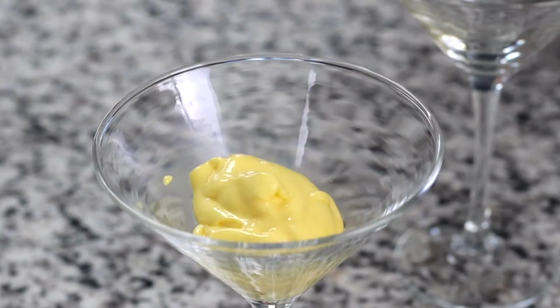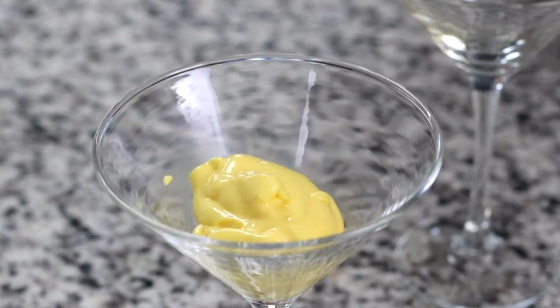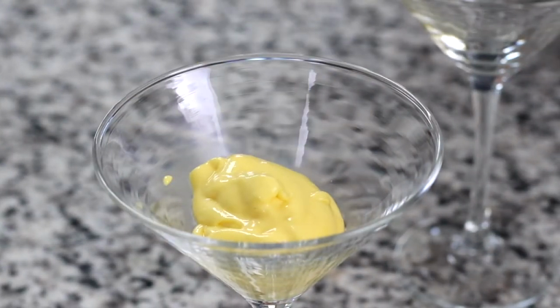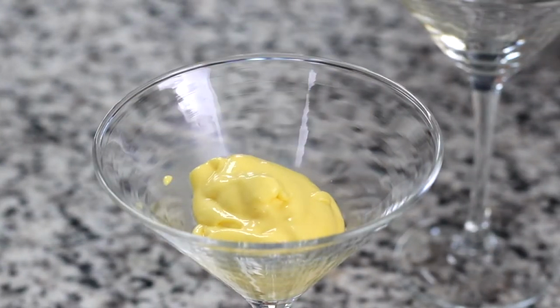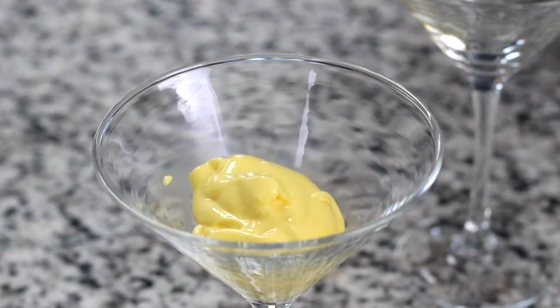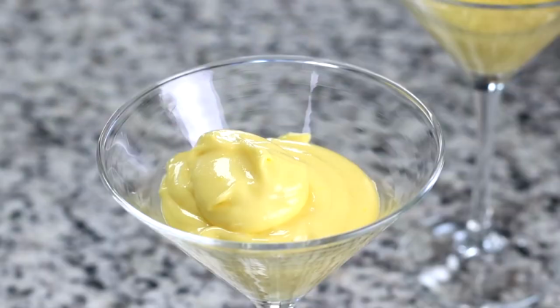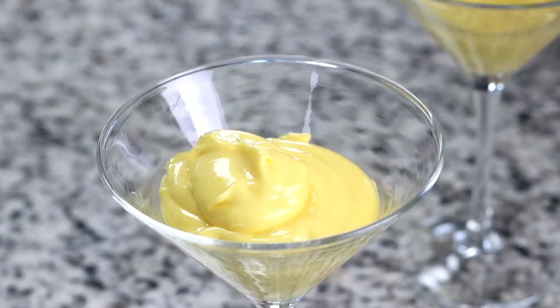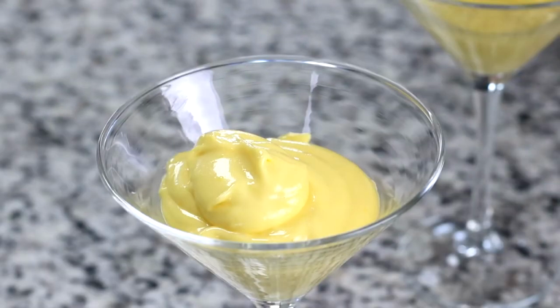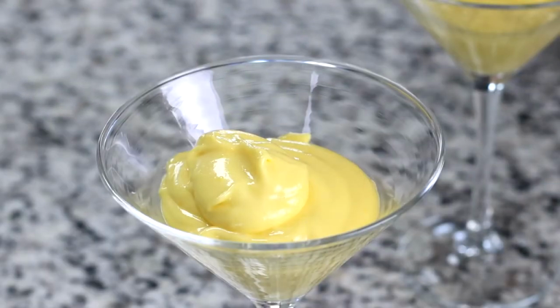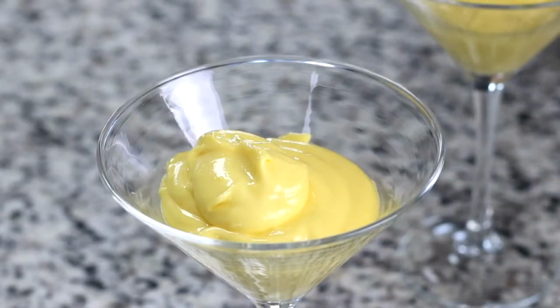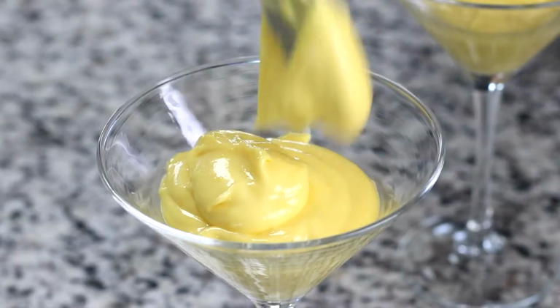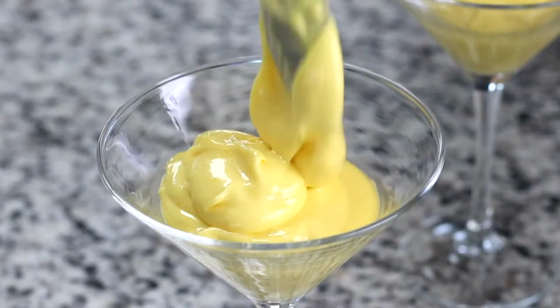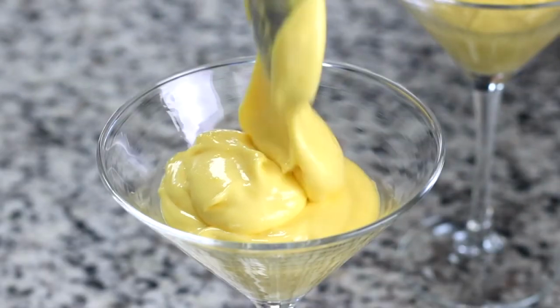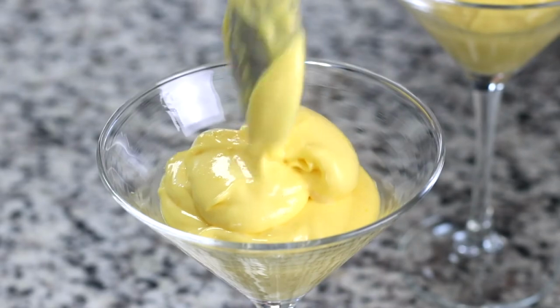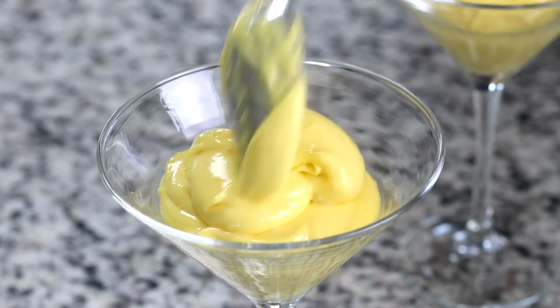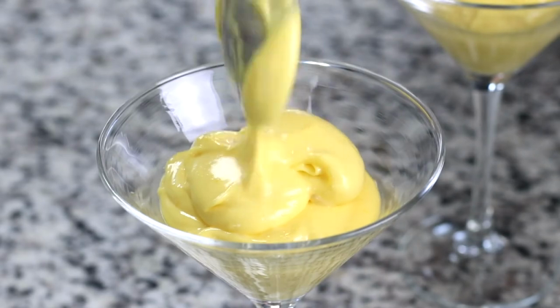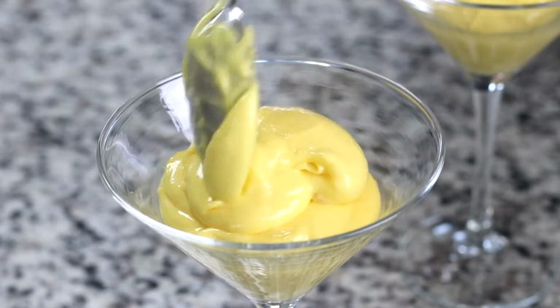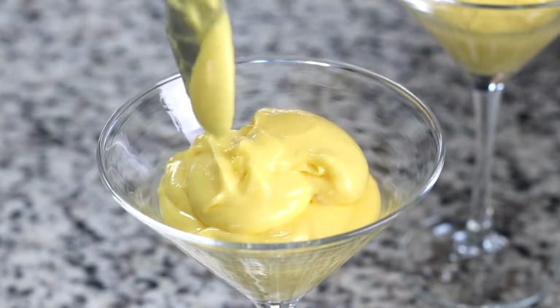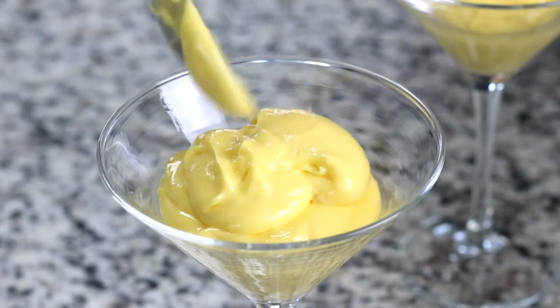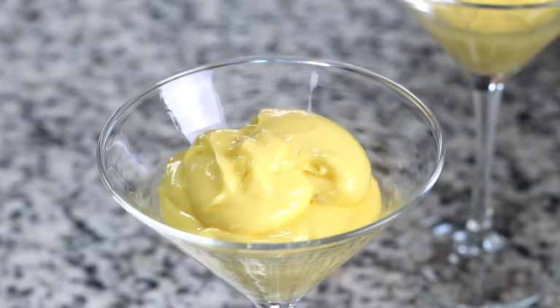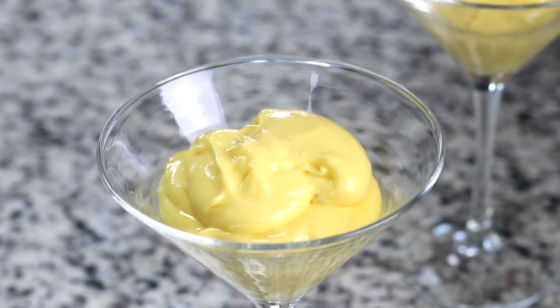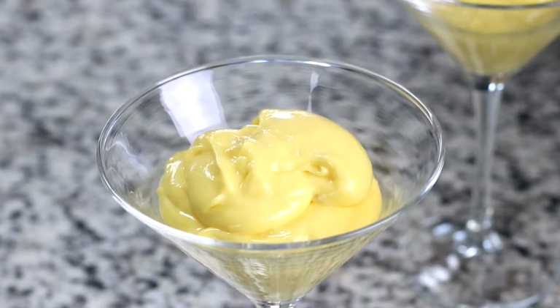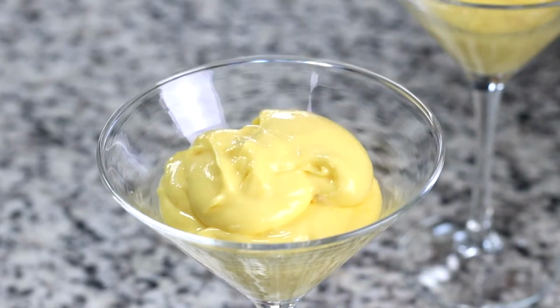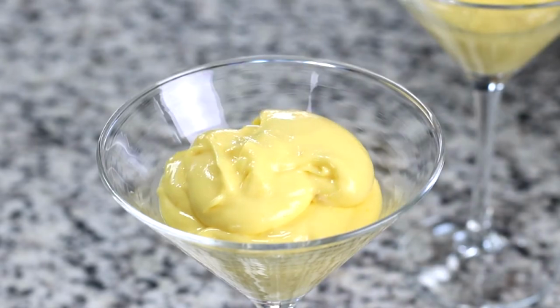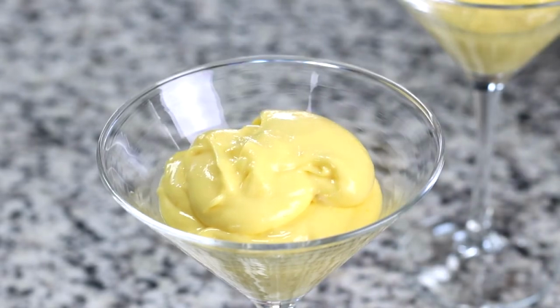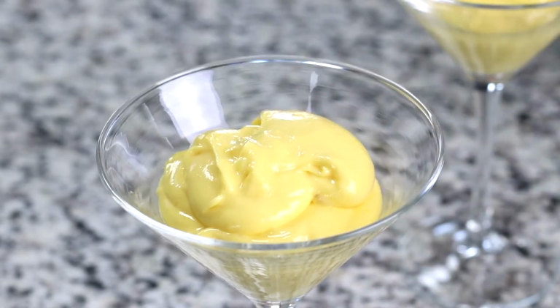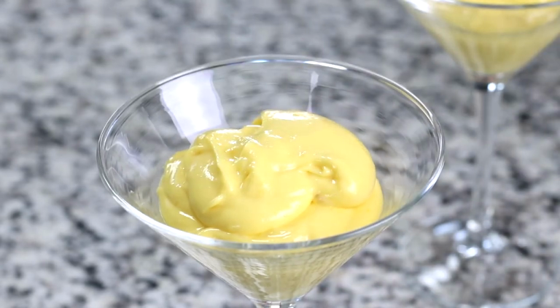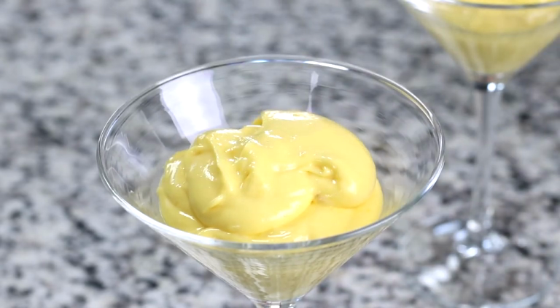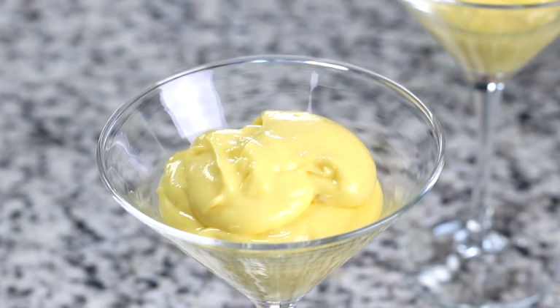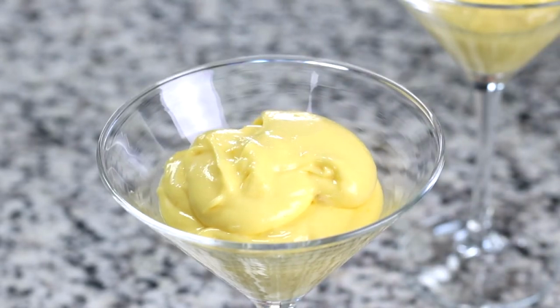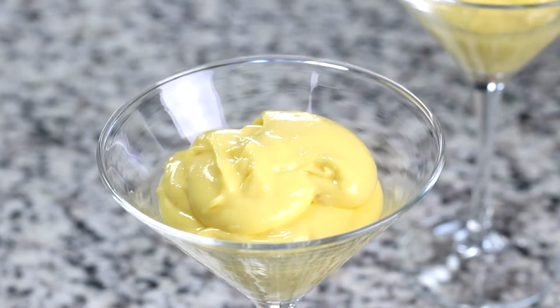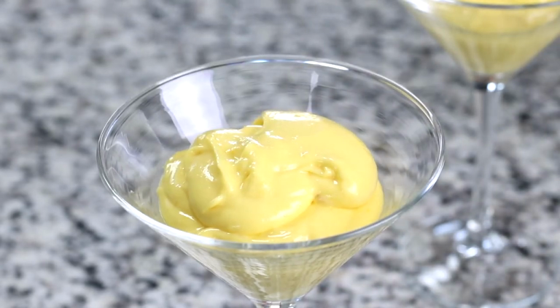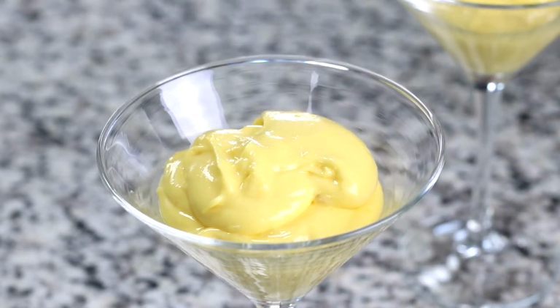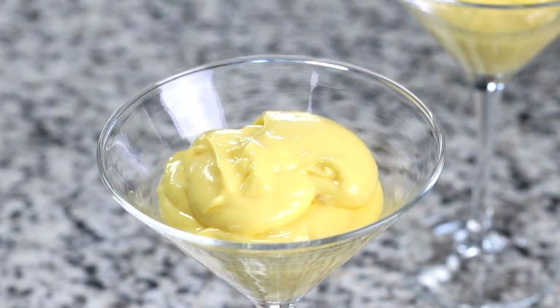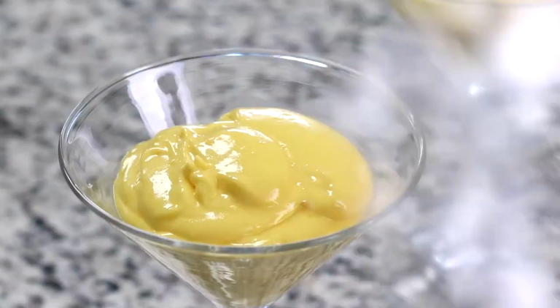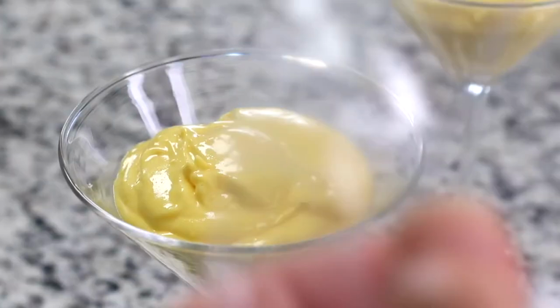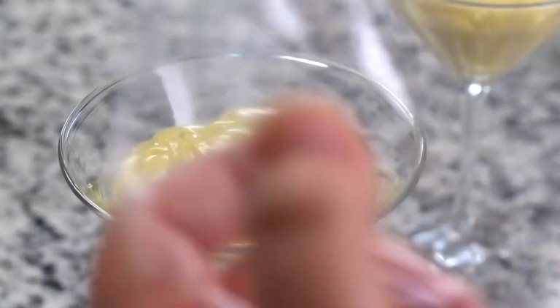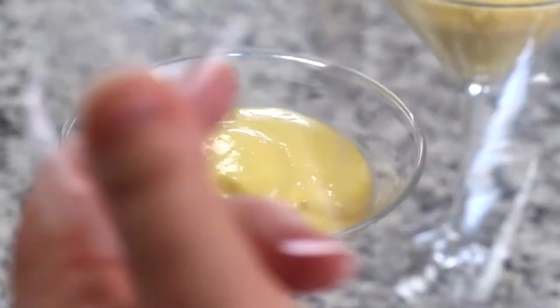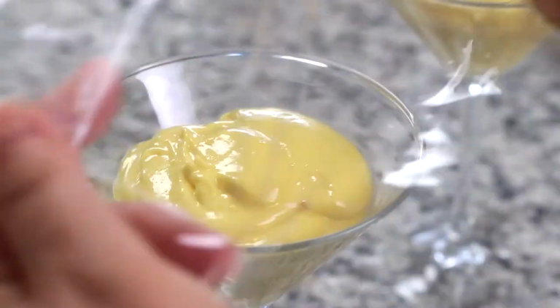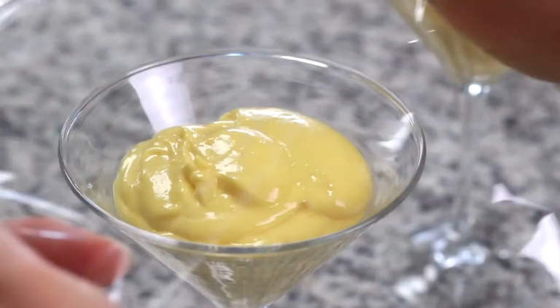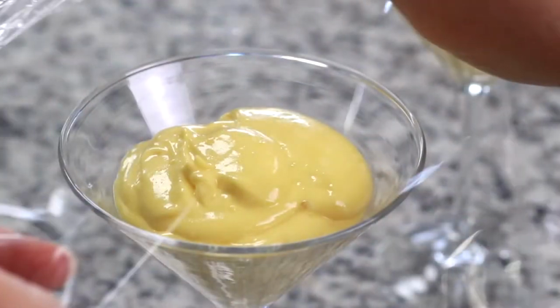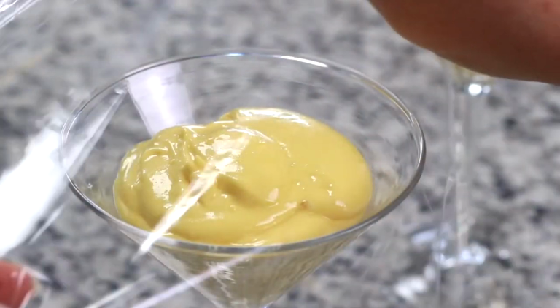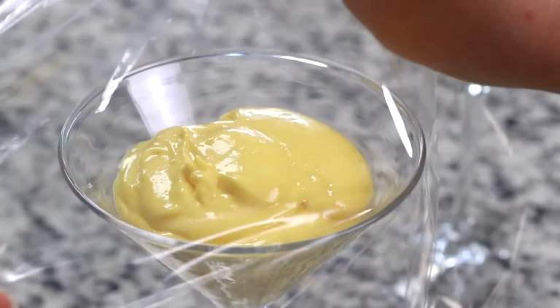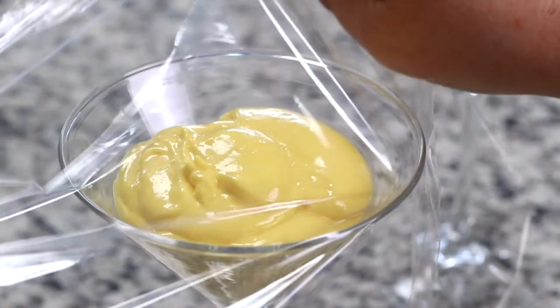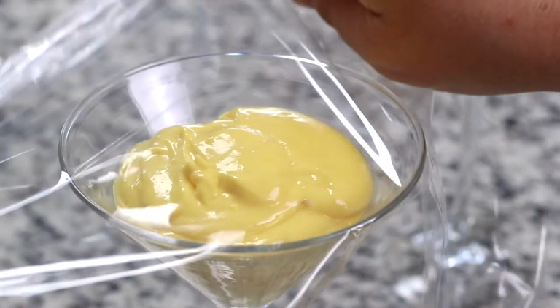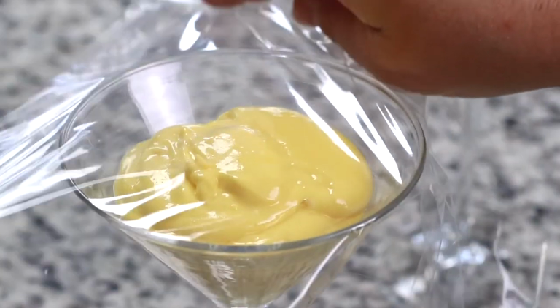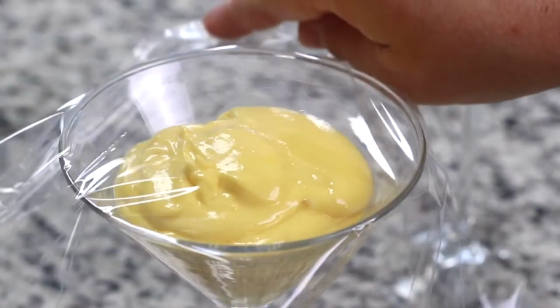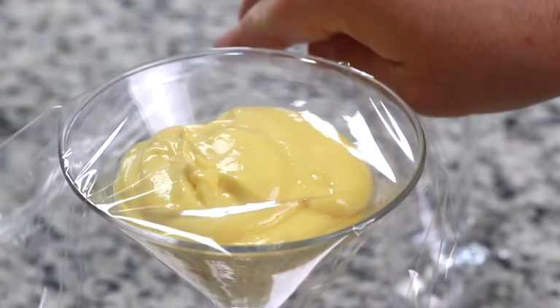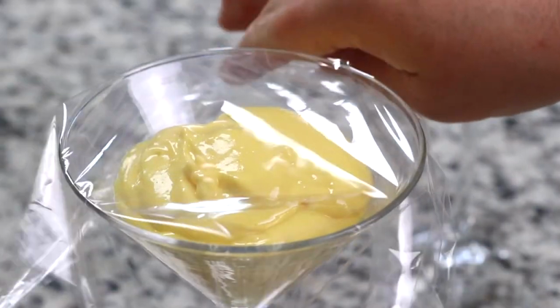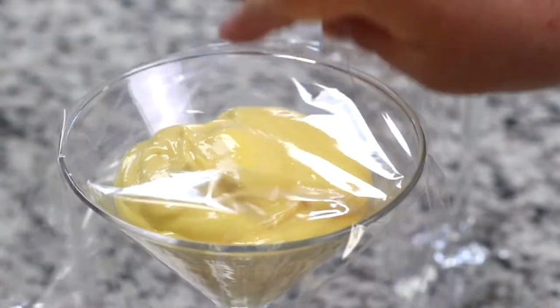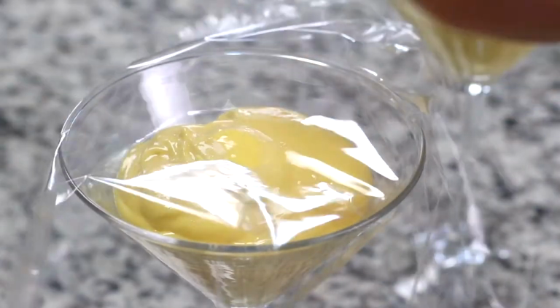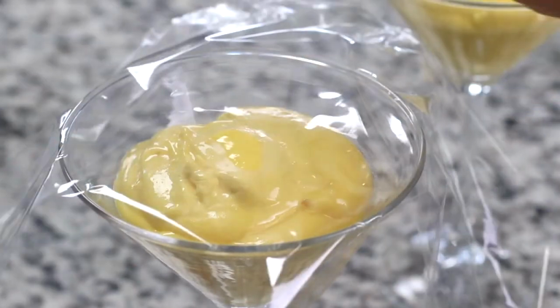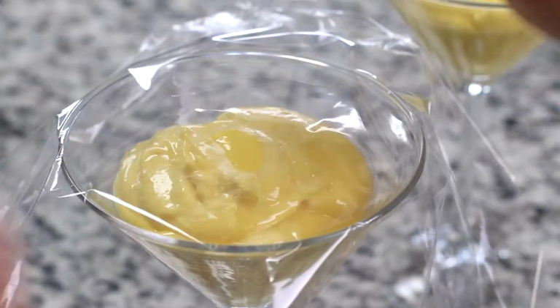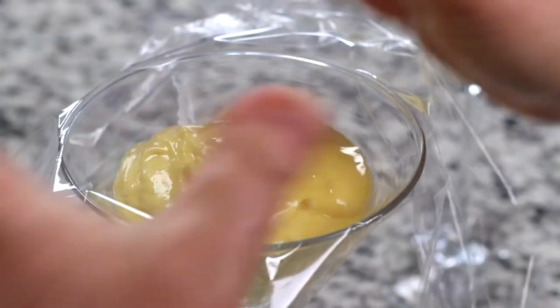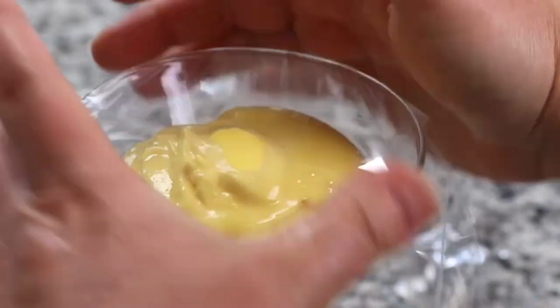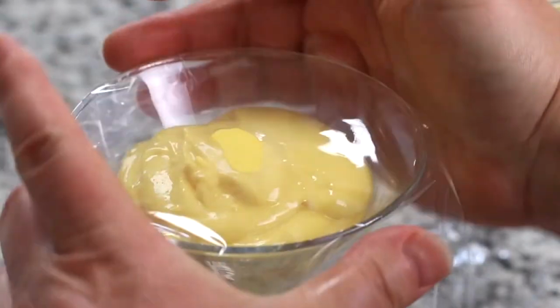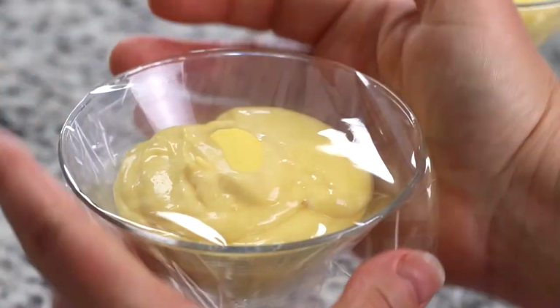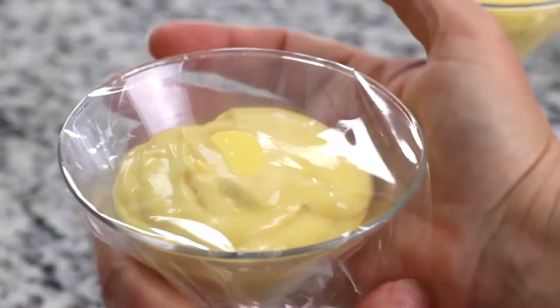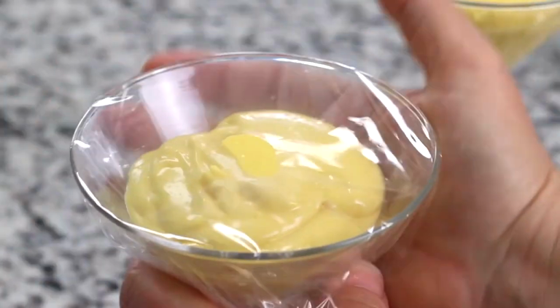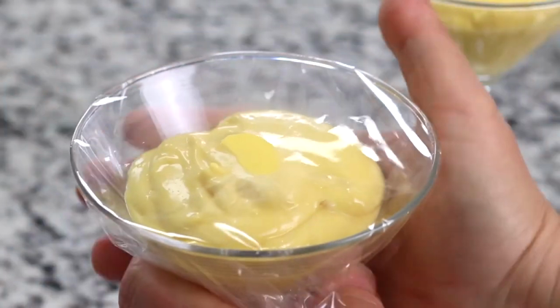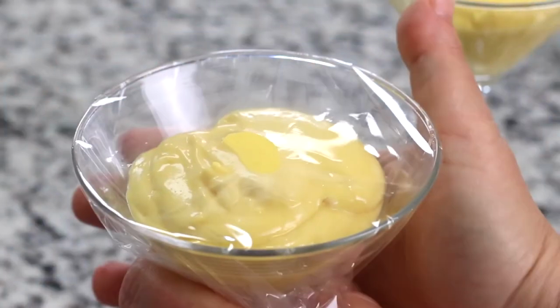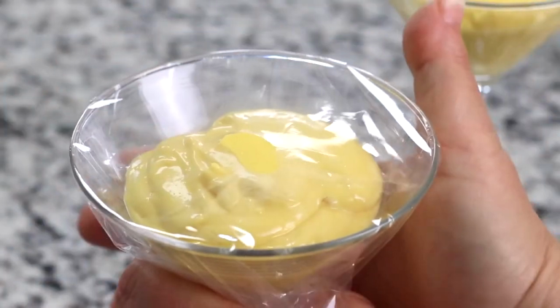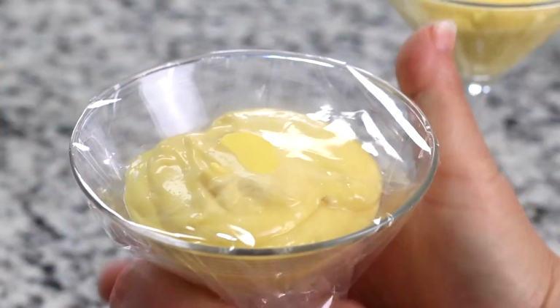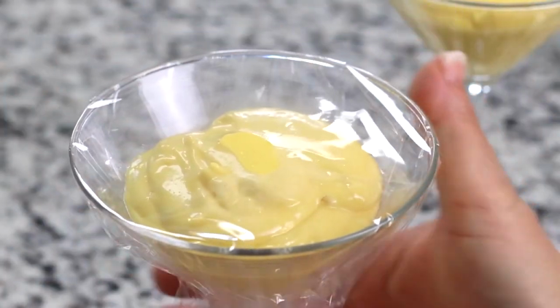Serve this custard either warm or cold. However, if serving cold, make sure to cover with plastic wrap and refrigerate for a few hours.